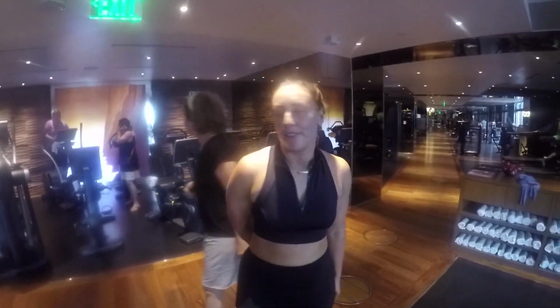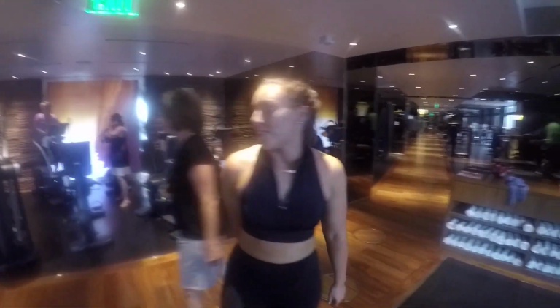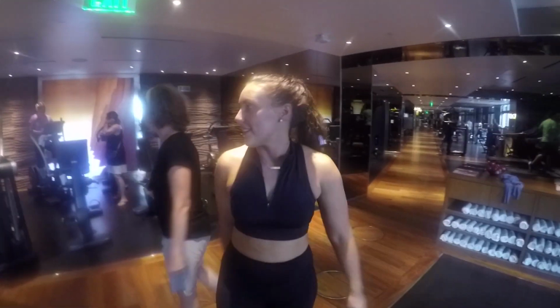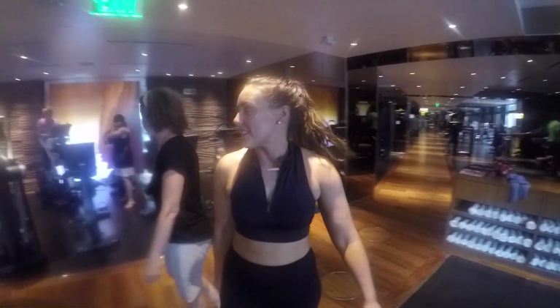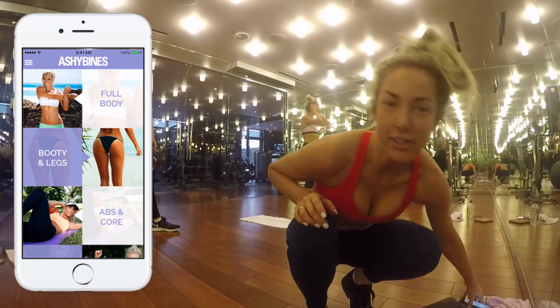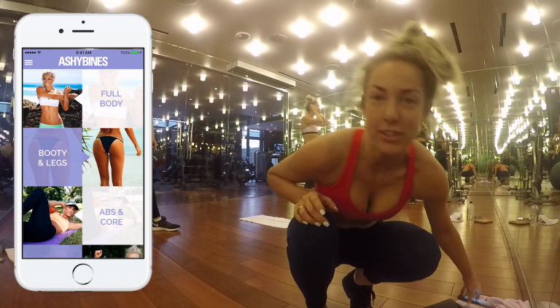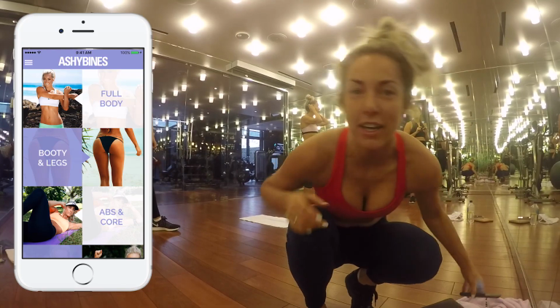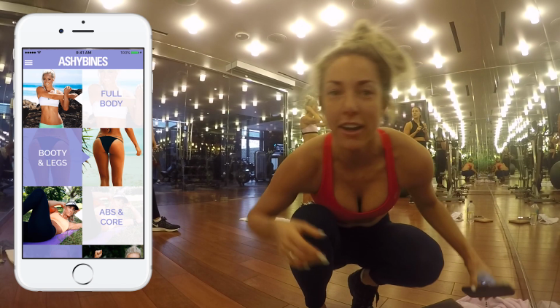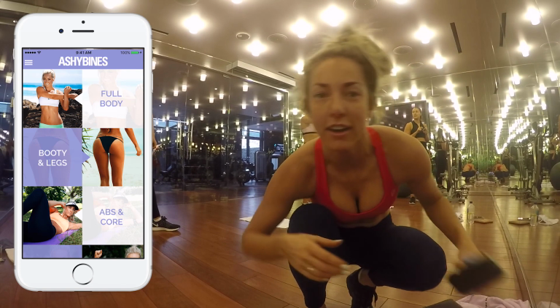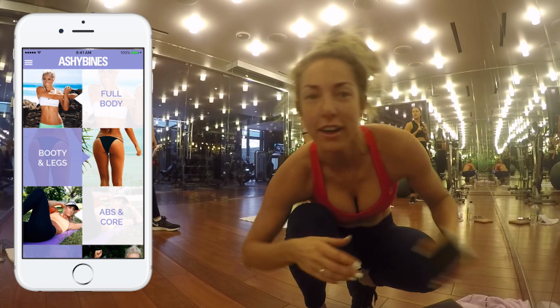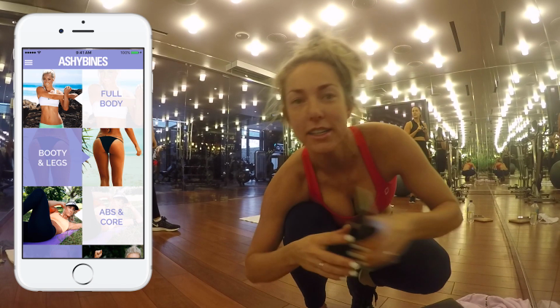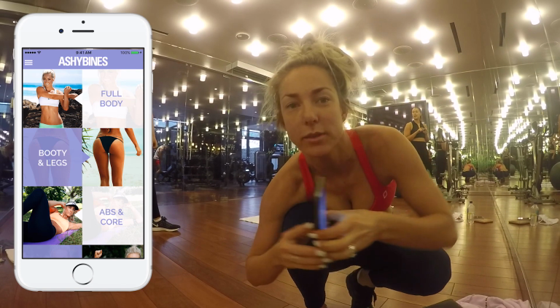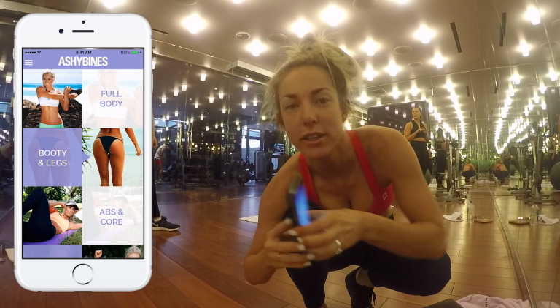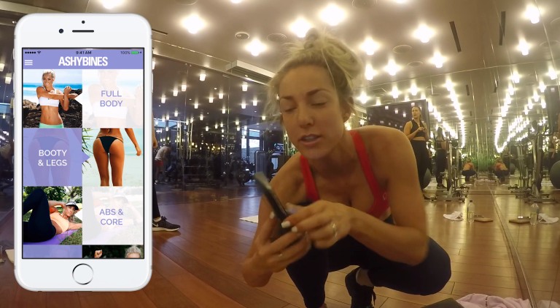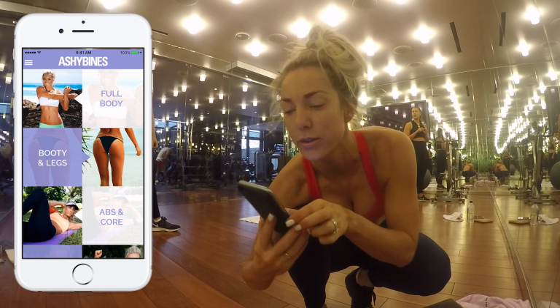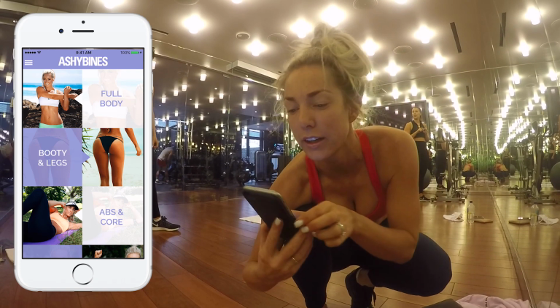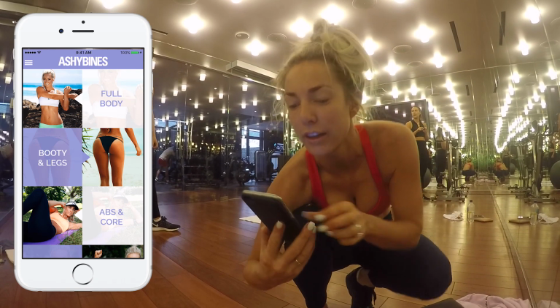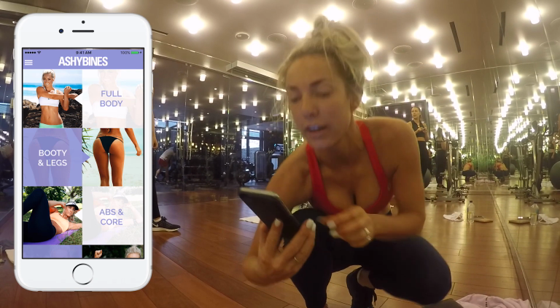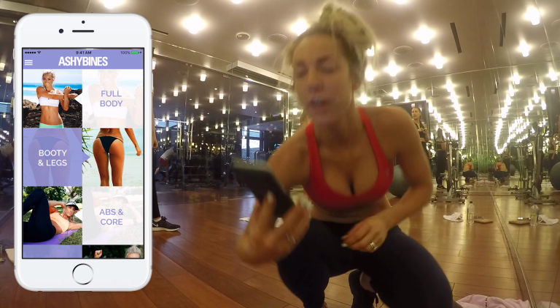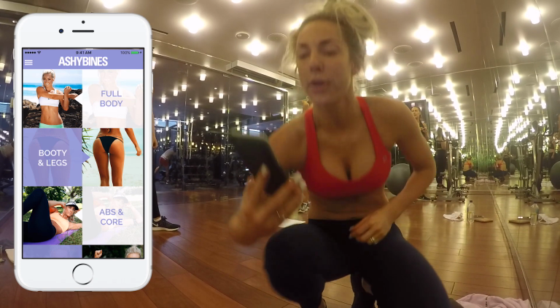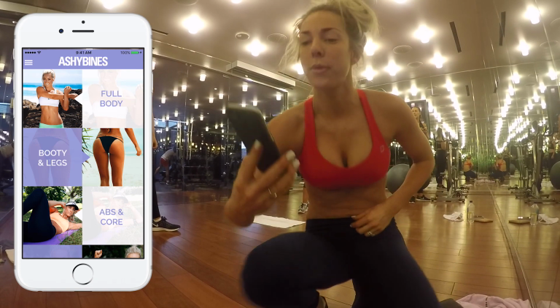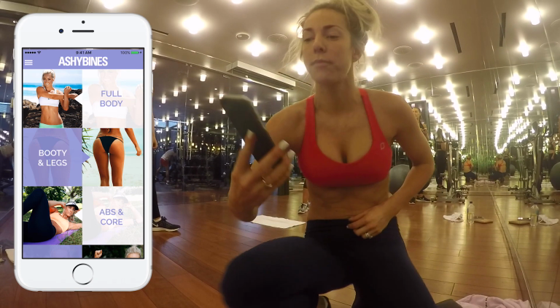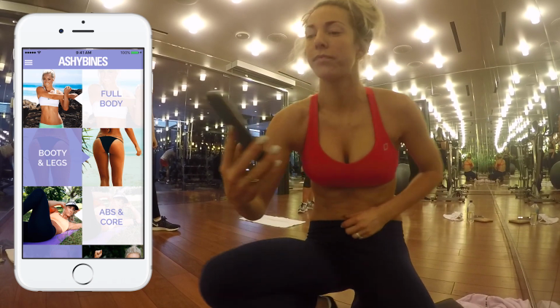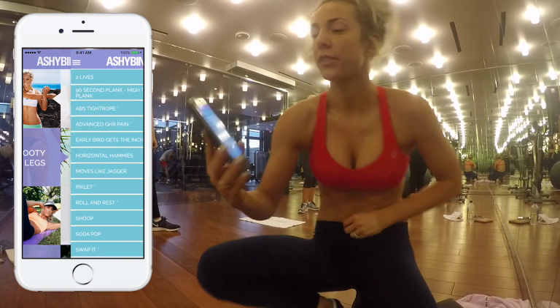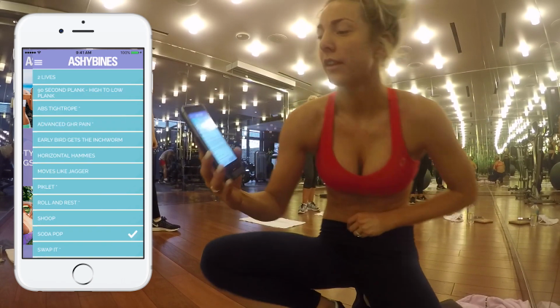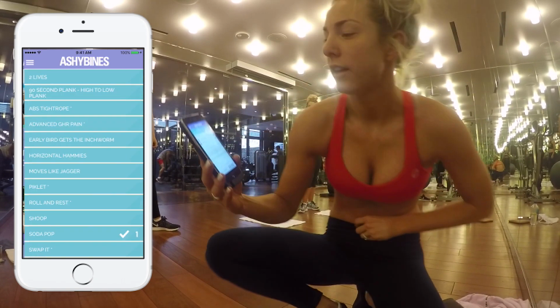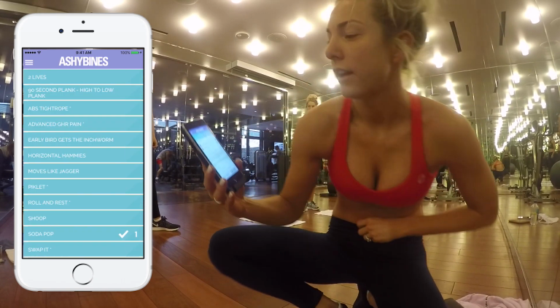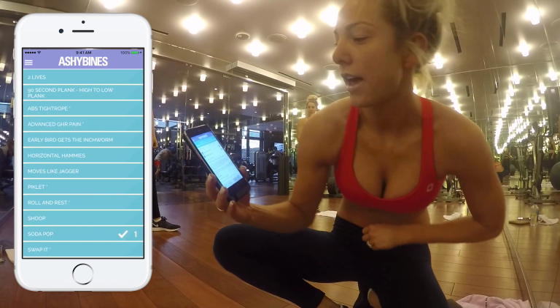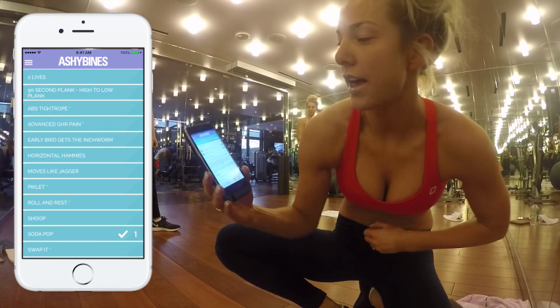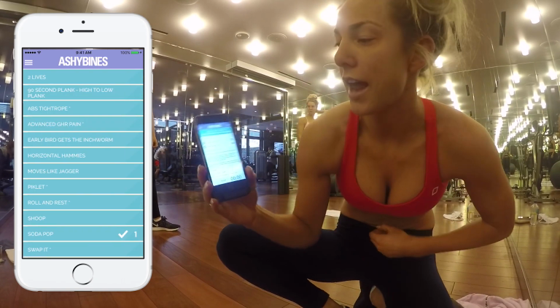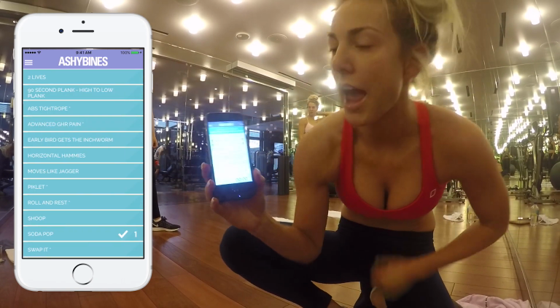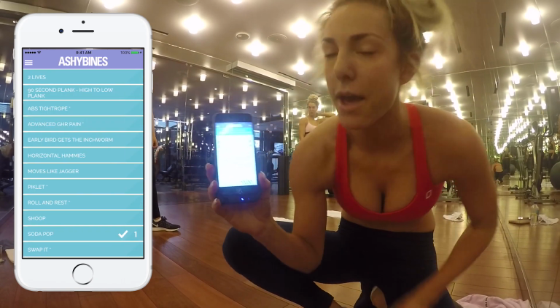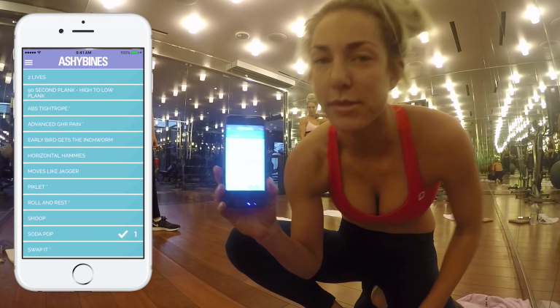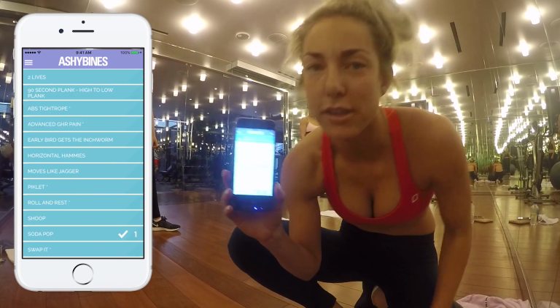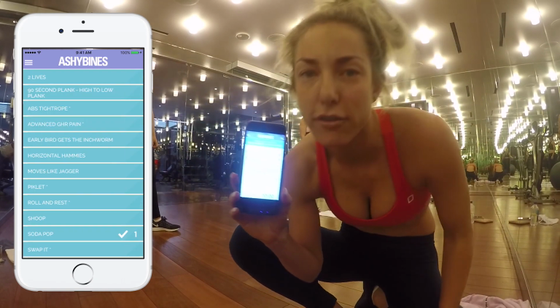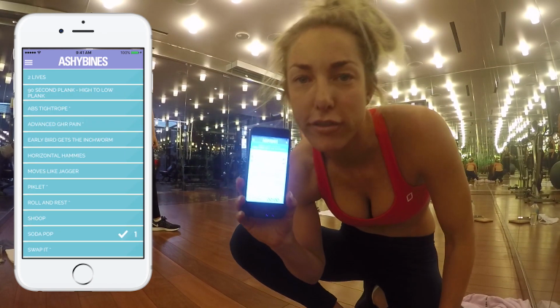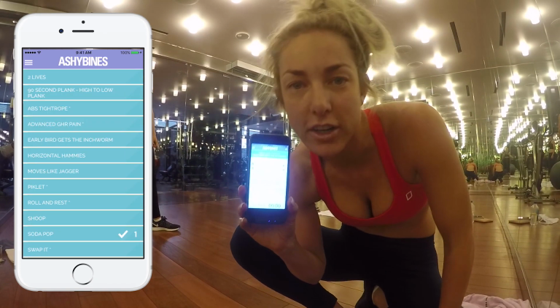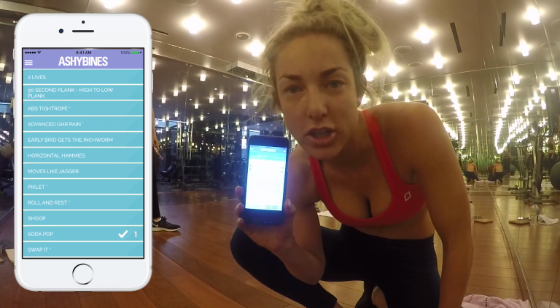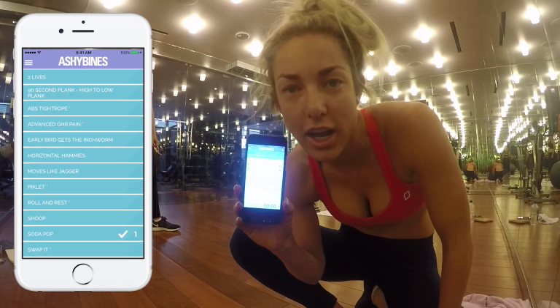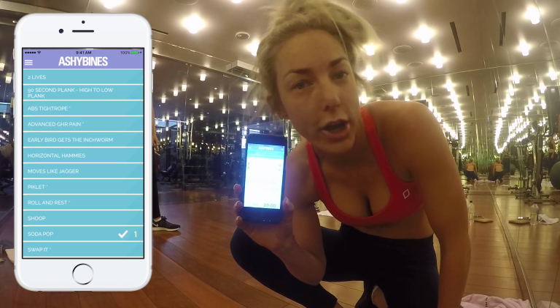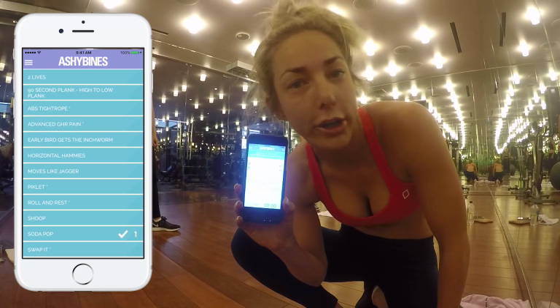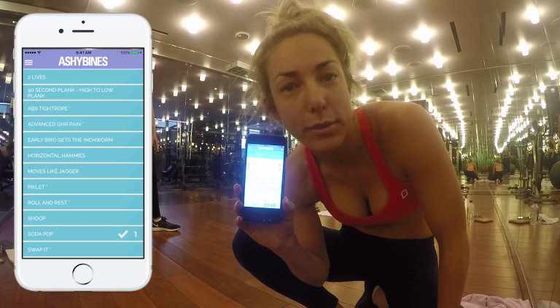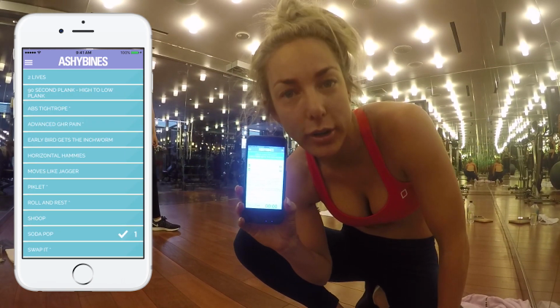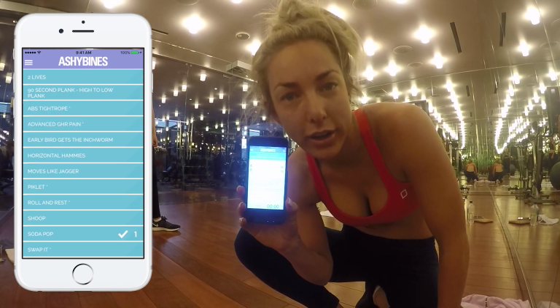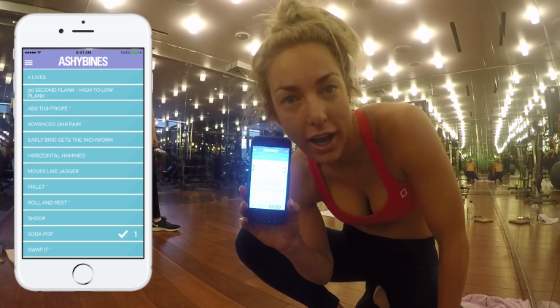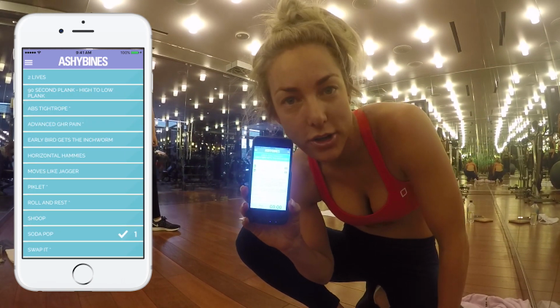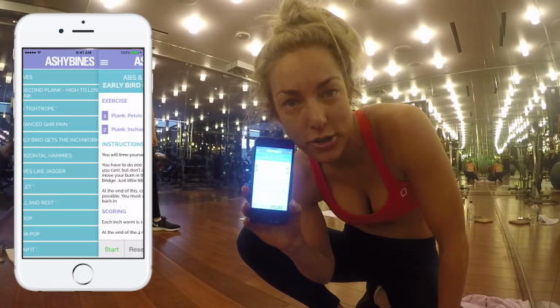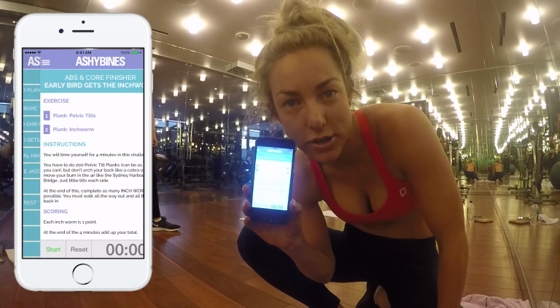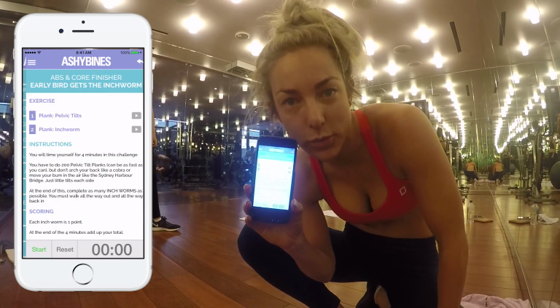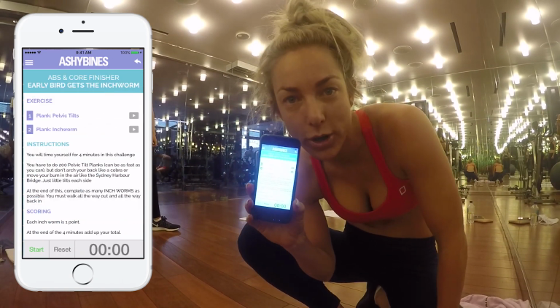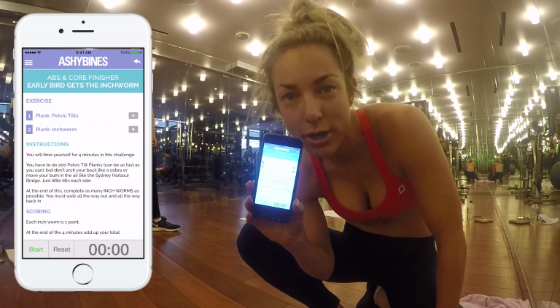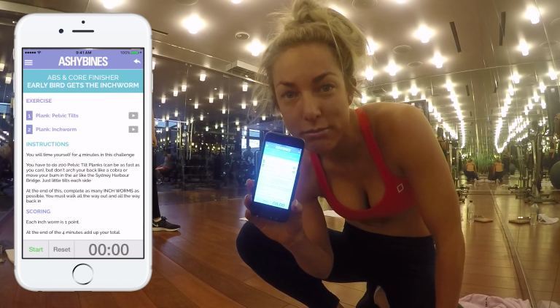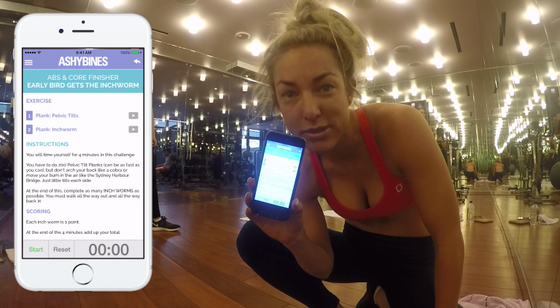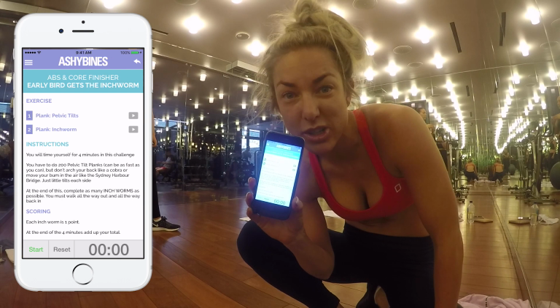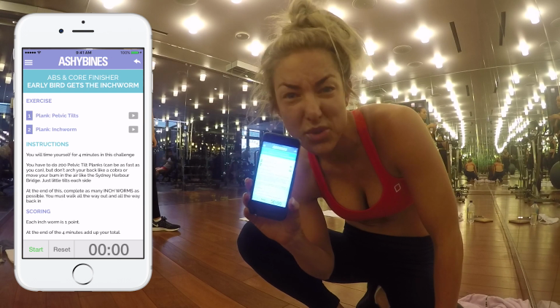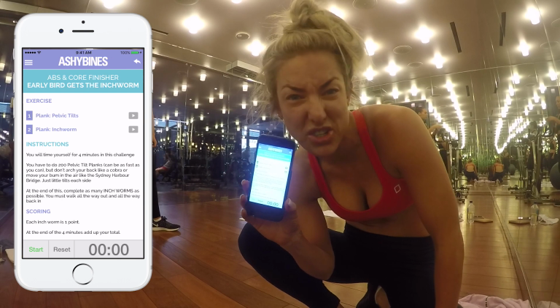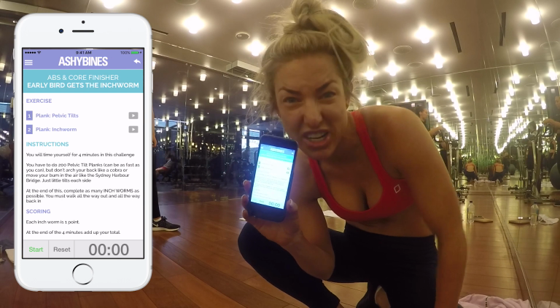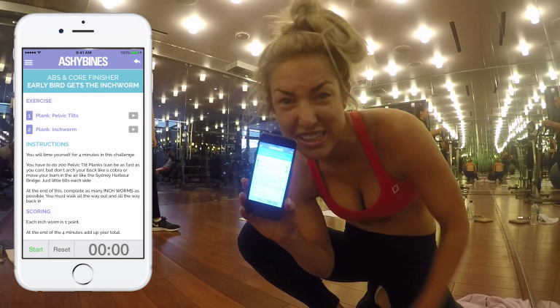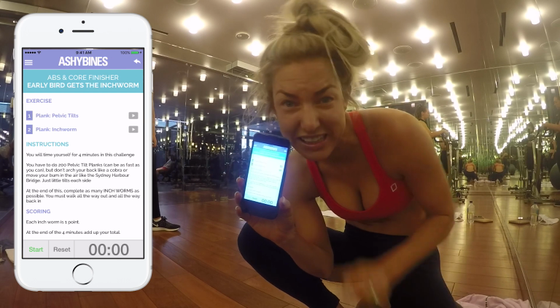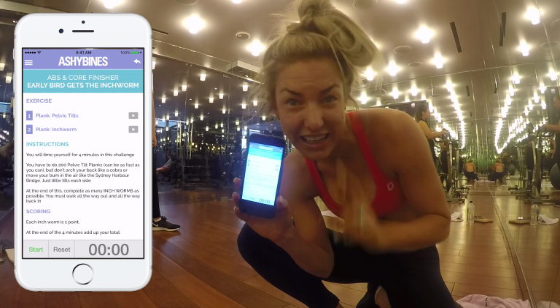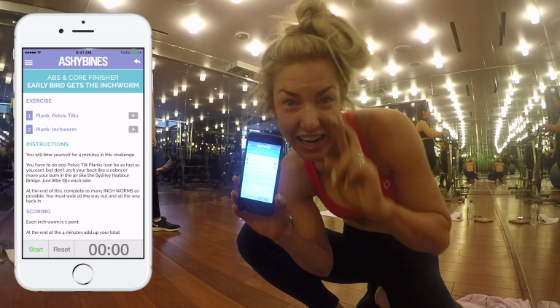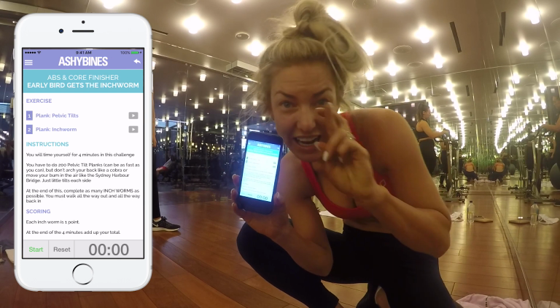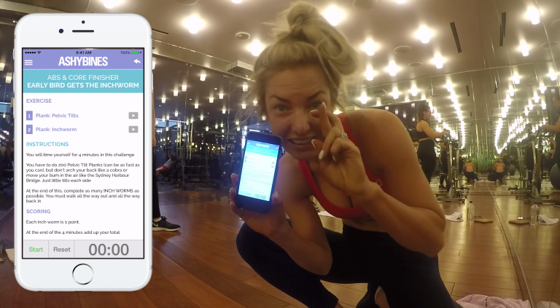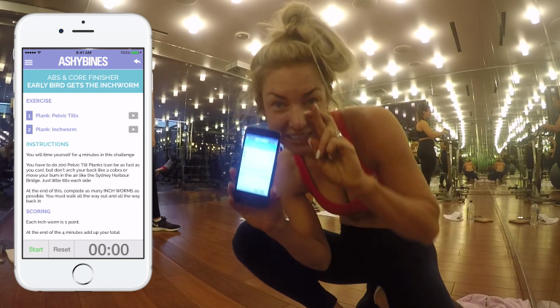So today guys, we are doing an abs finisher. Early bird catches the worm — so I wish us all luck.